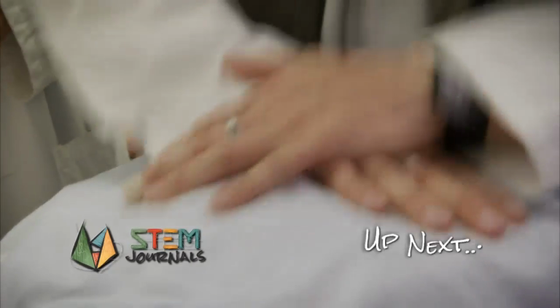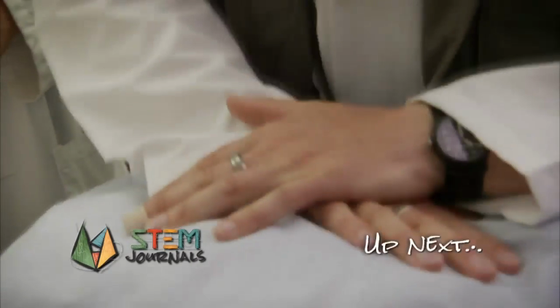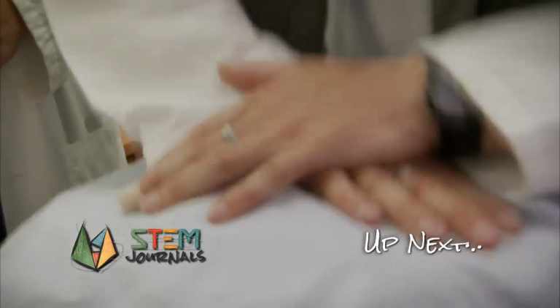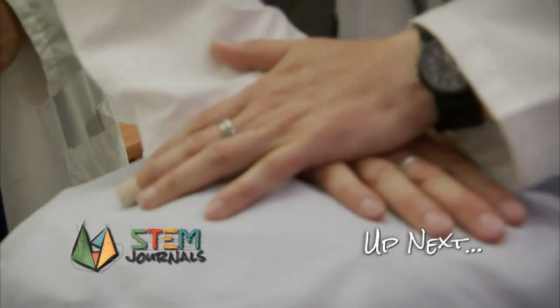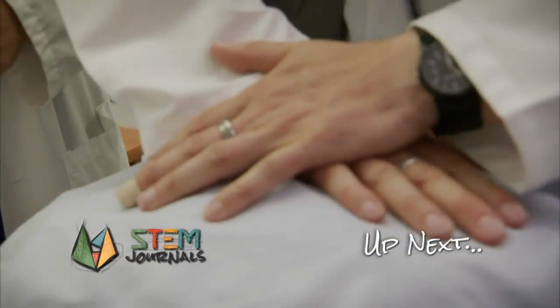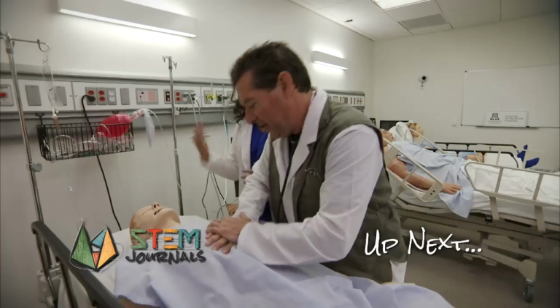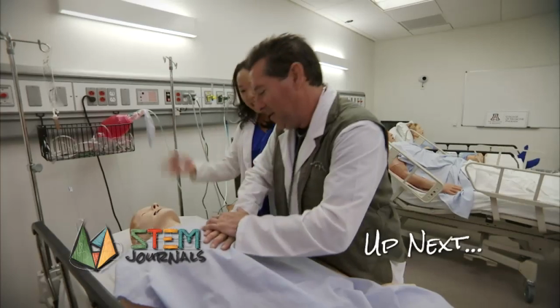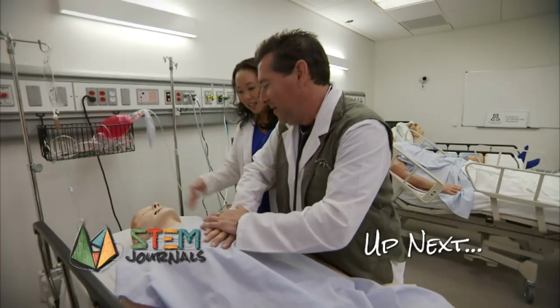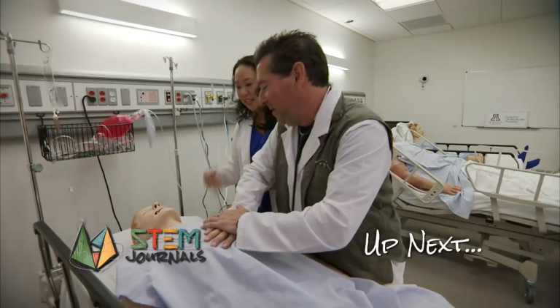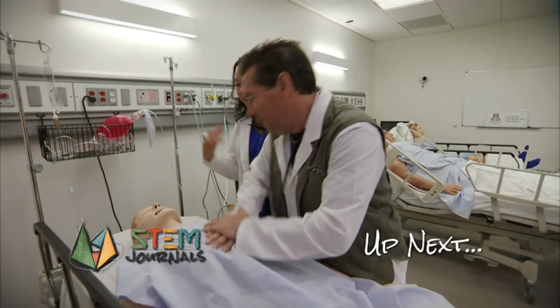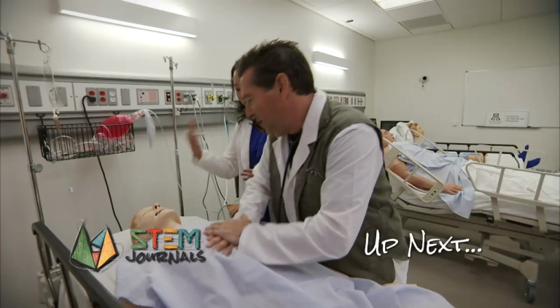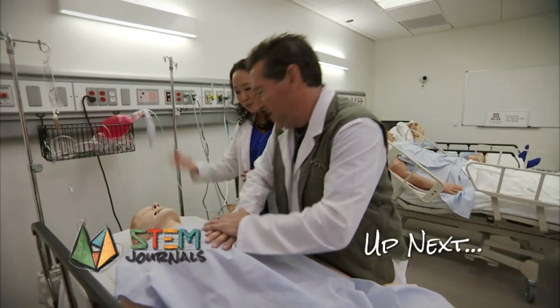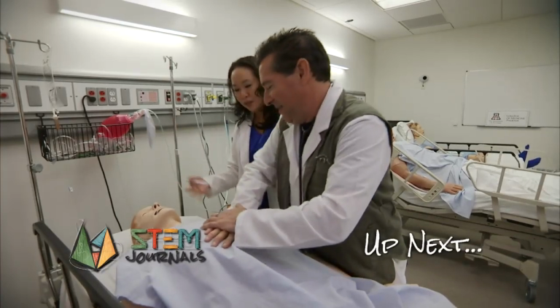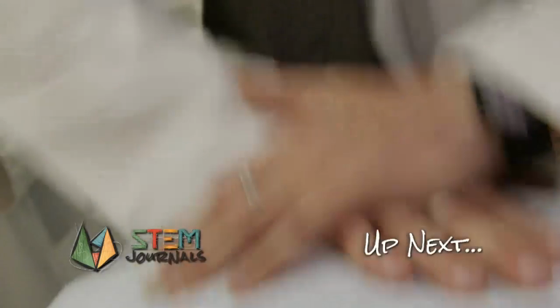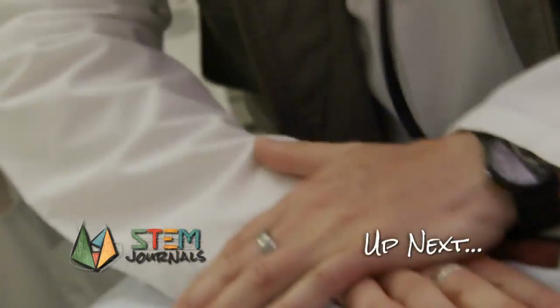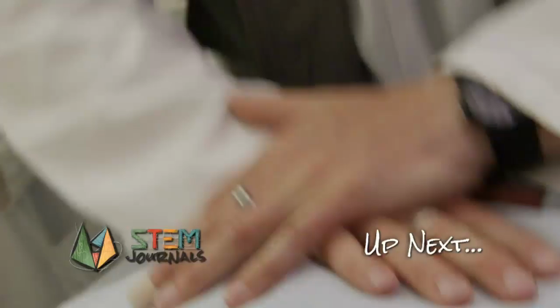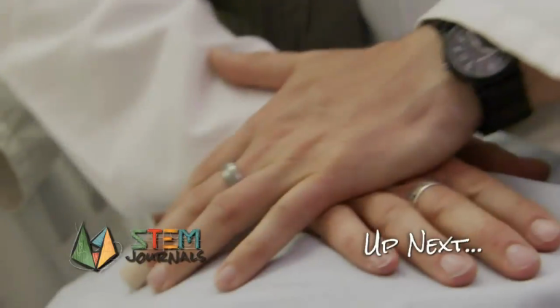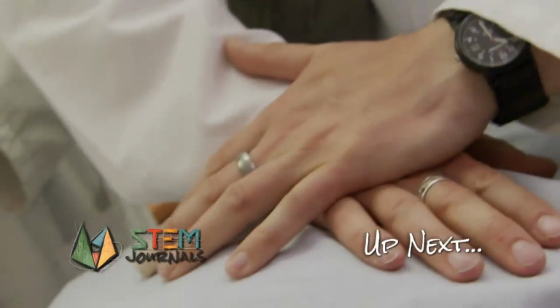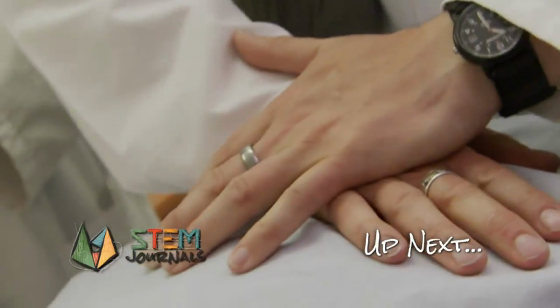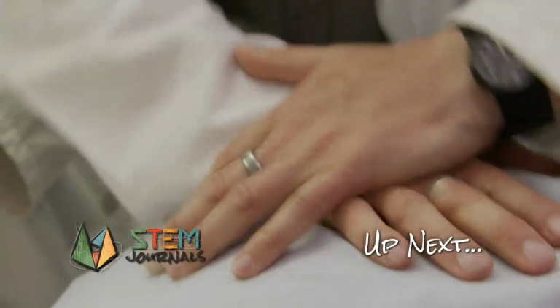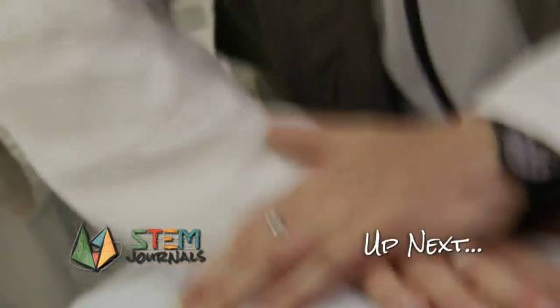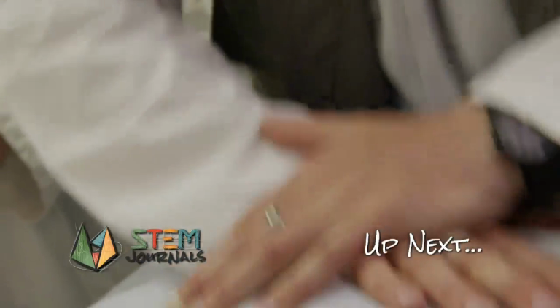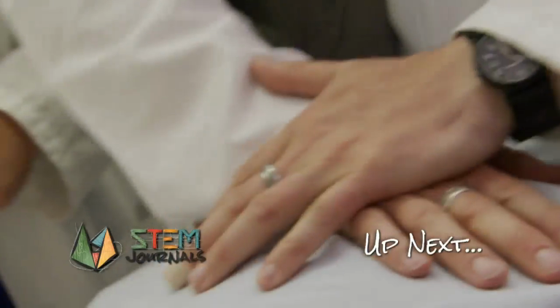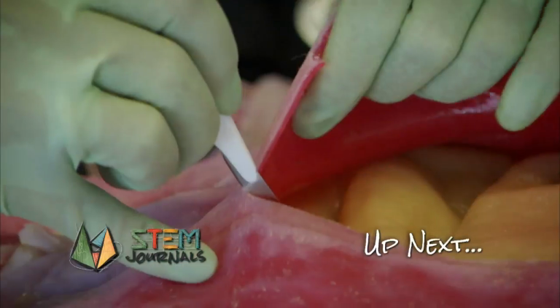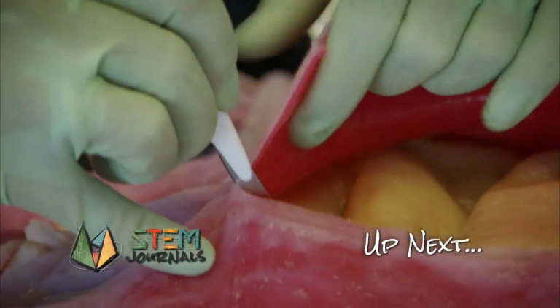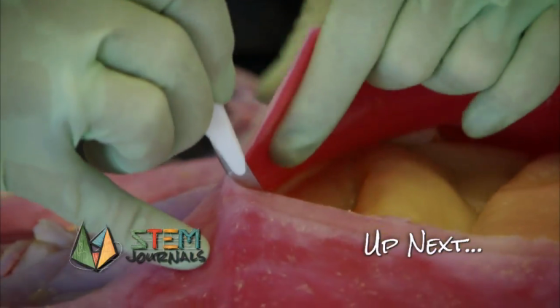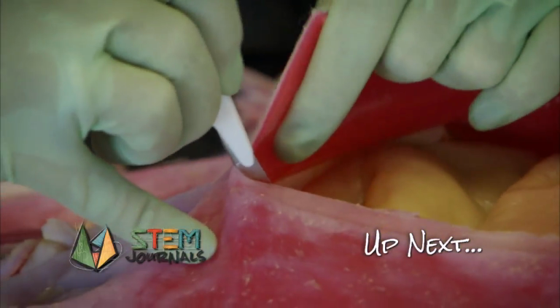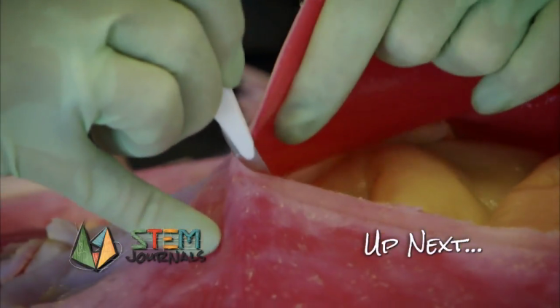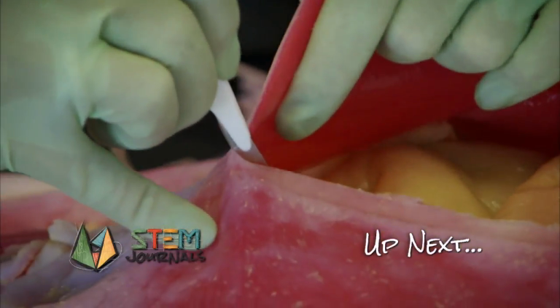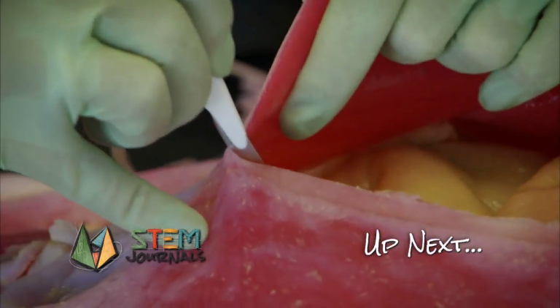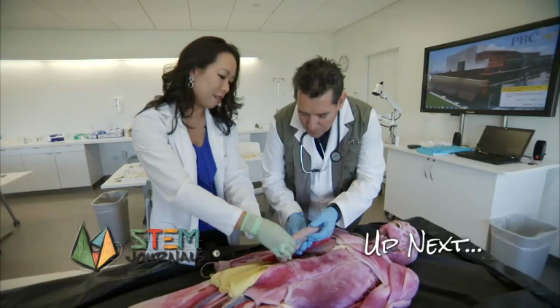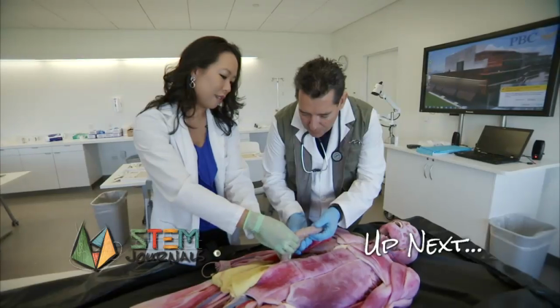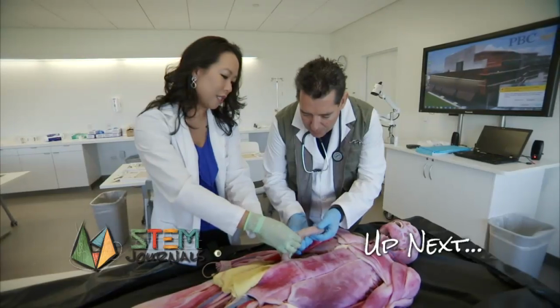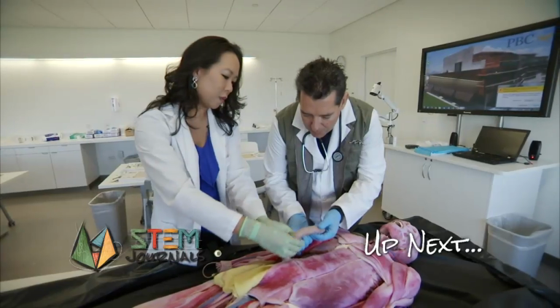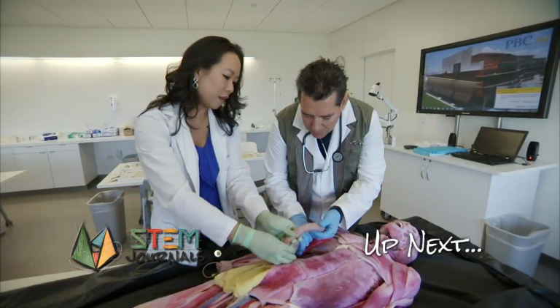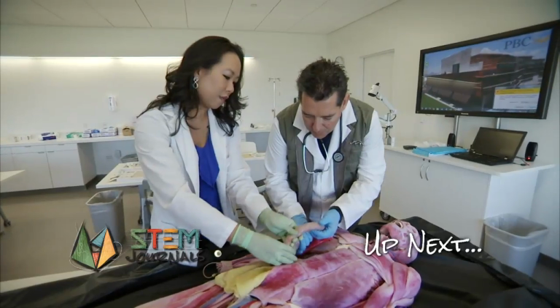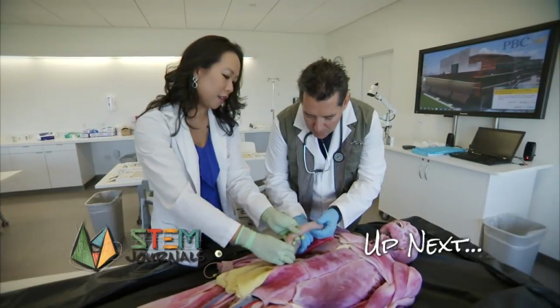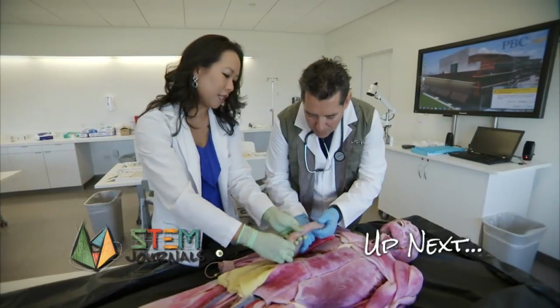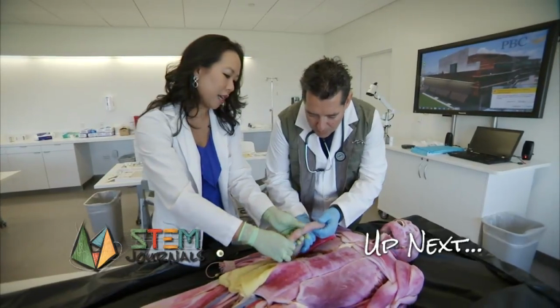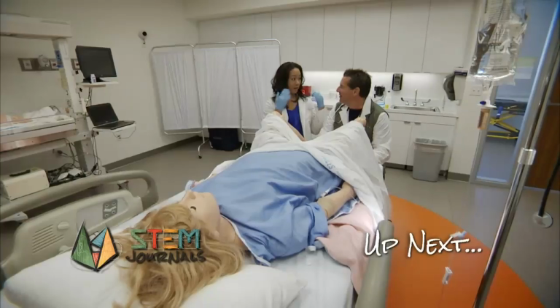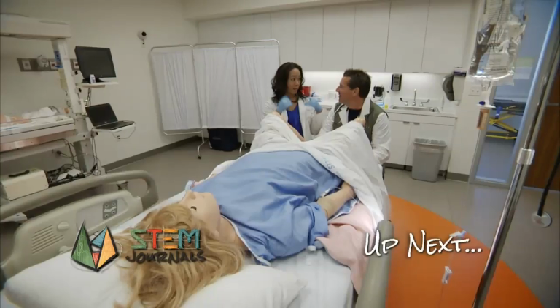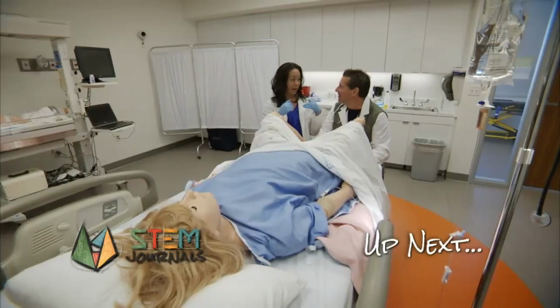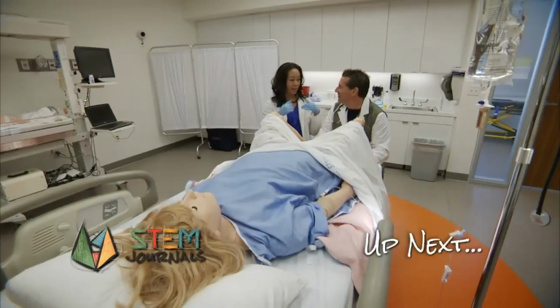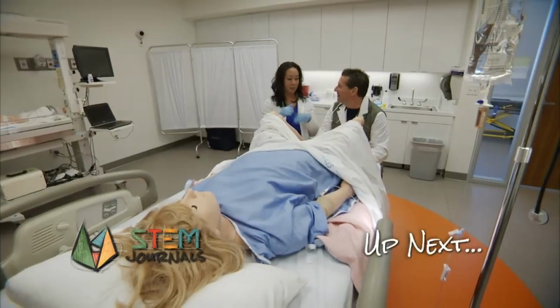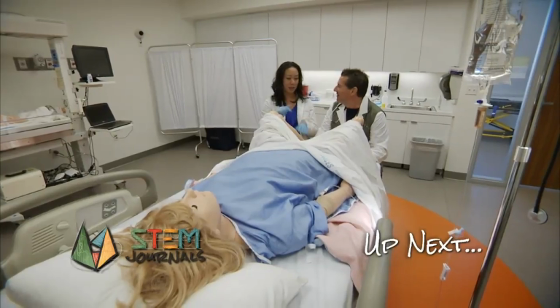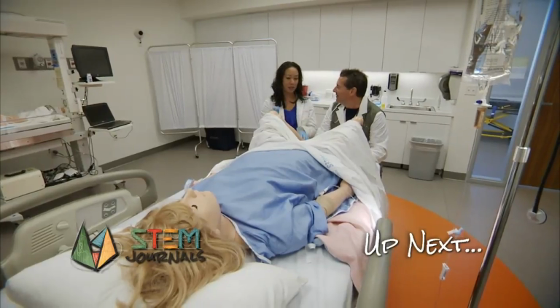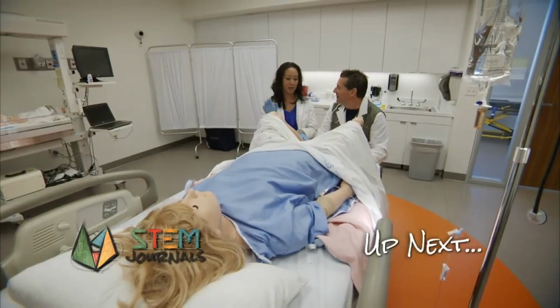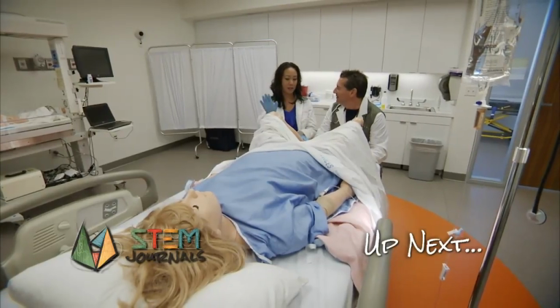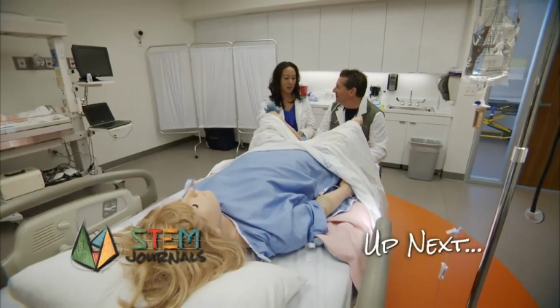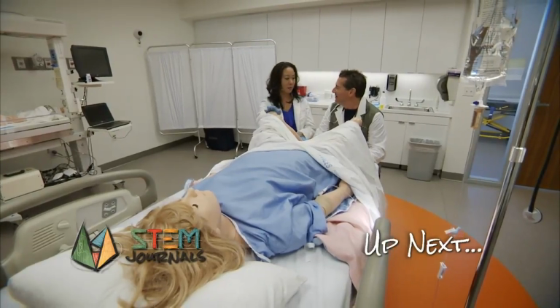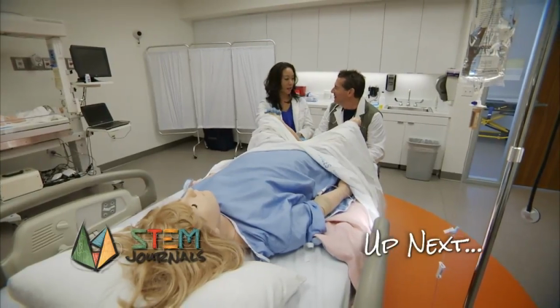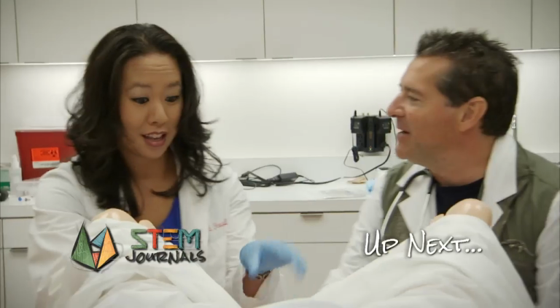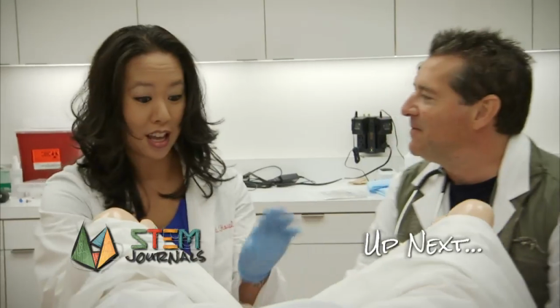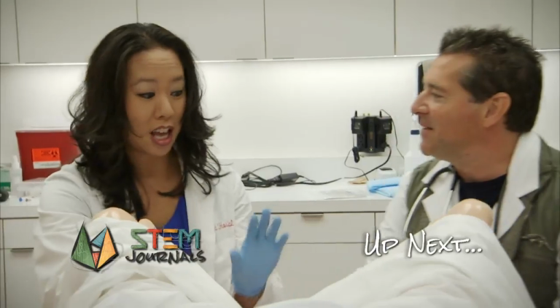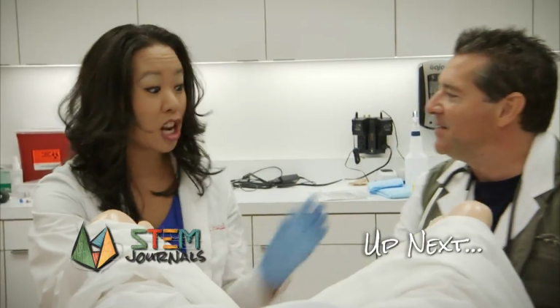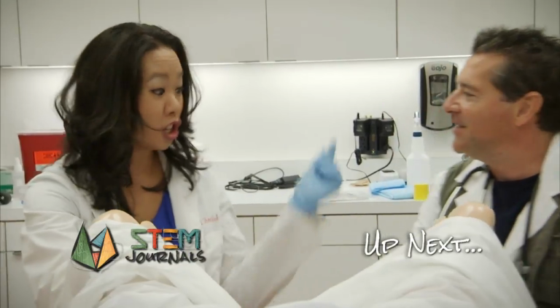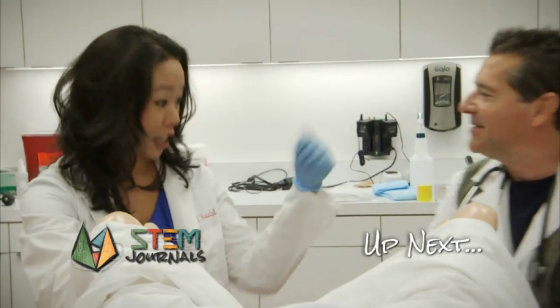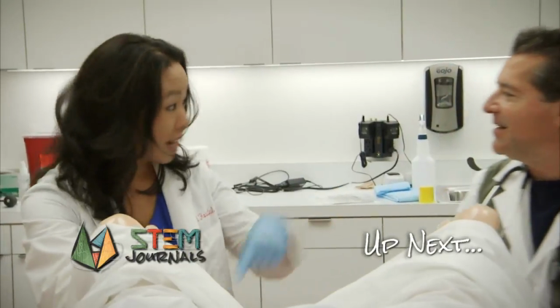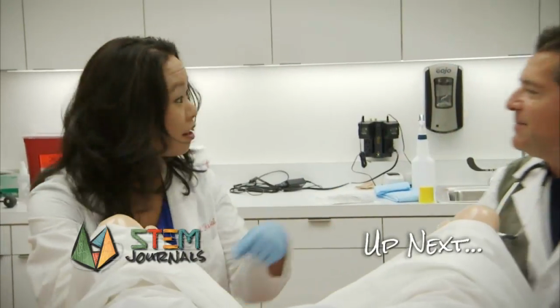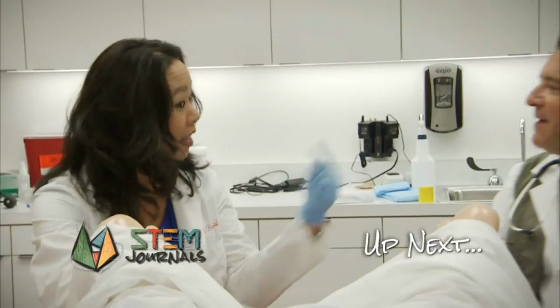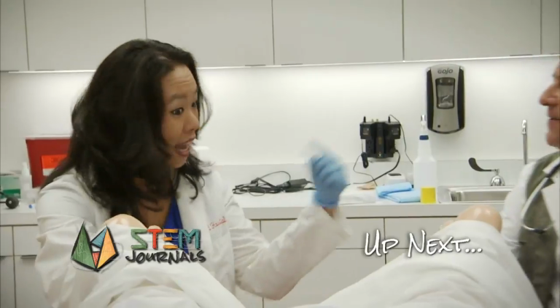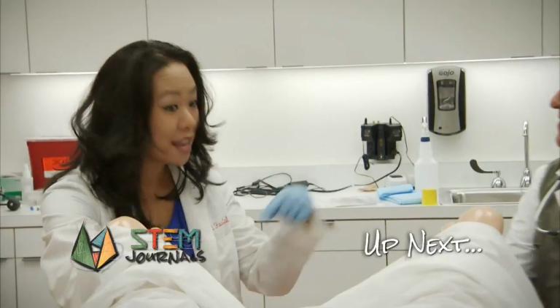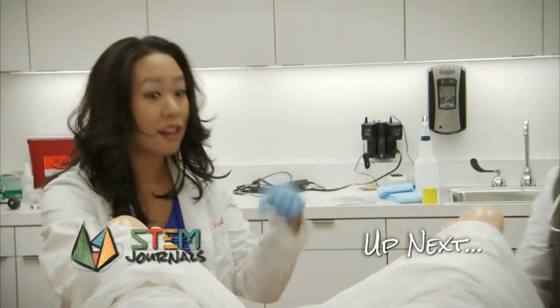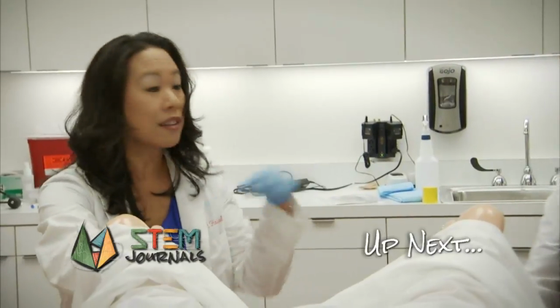The patient's dying — he's not getting blood flow. You've got to pump faster. The pressure in med school cranks up. But can I deliver? Up next on STEM Journals.